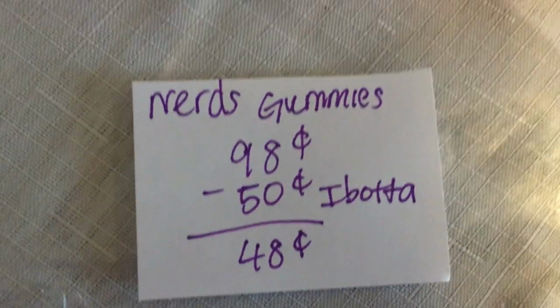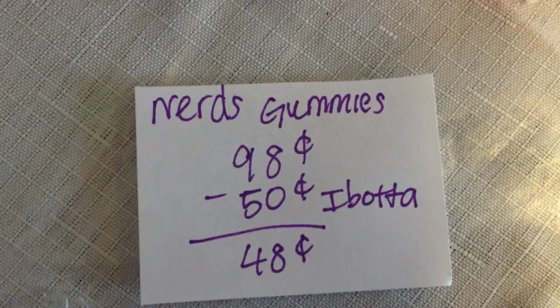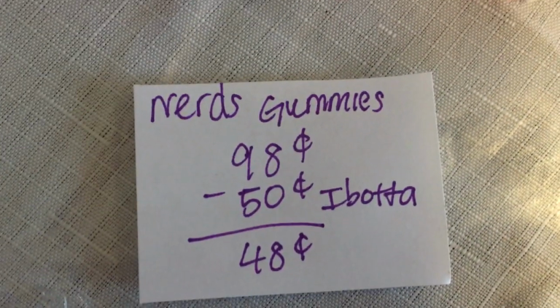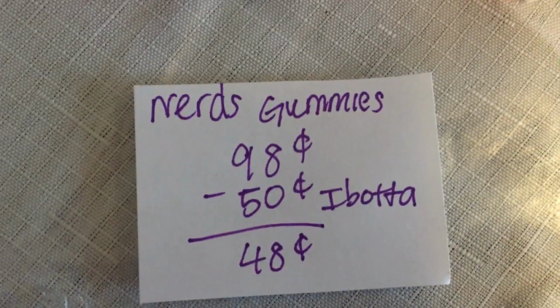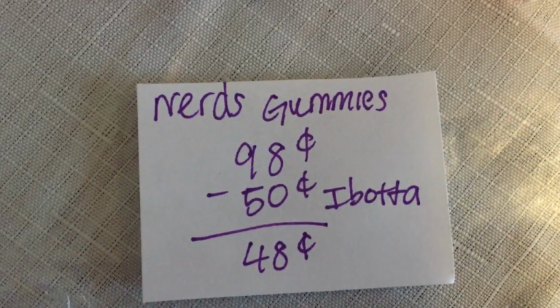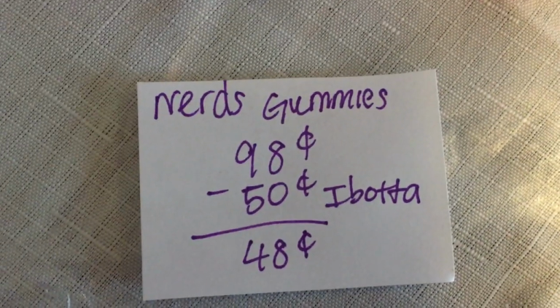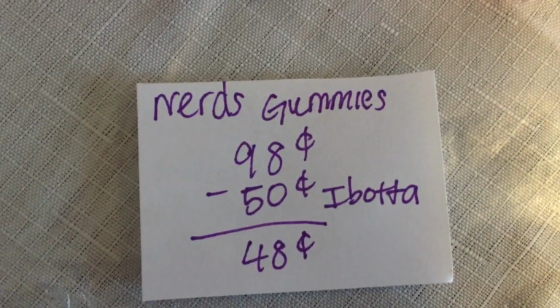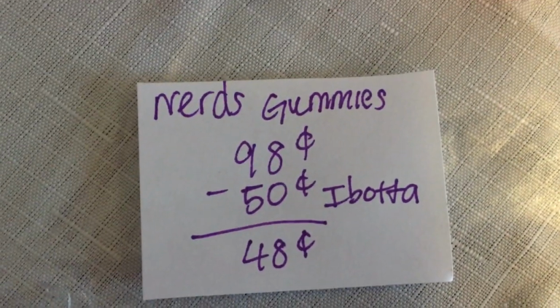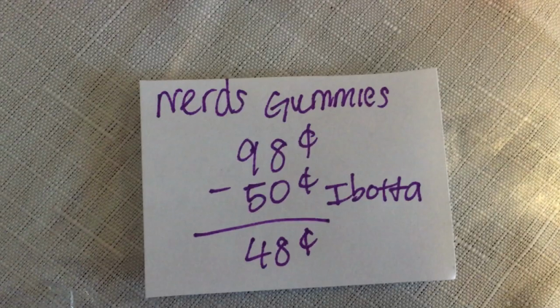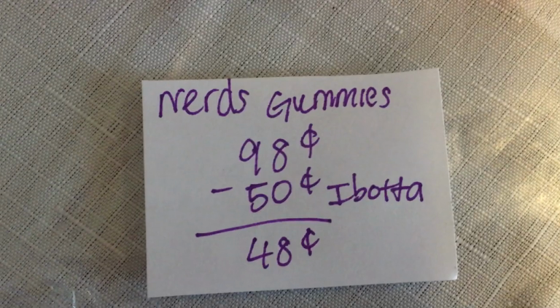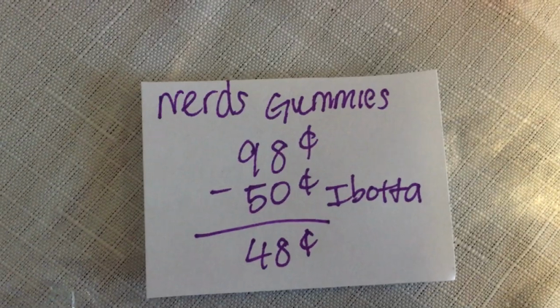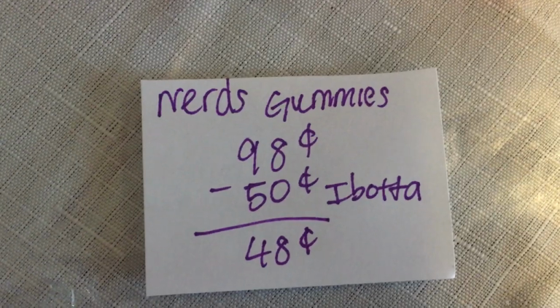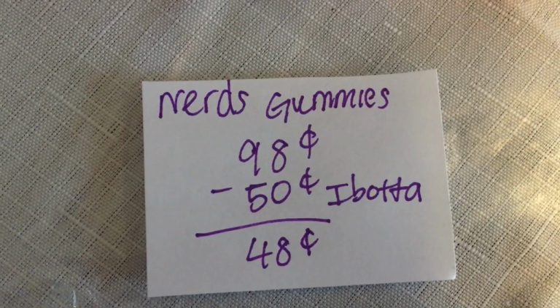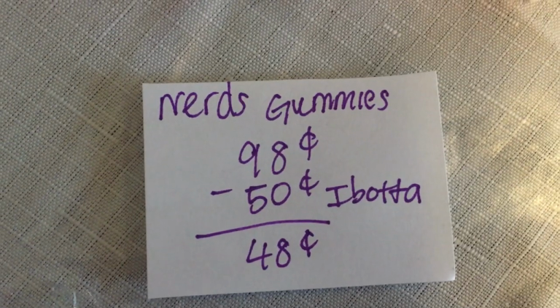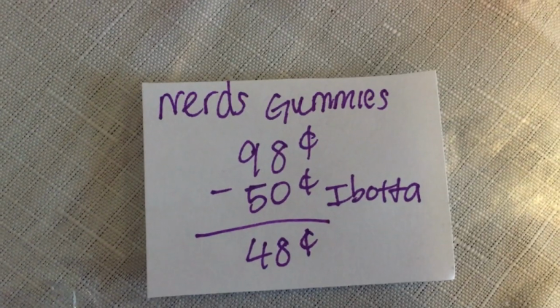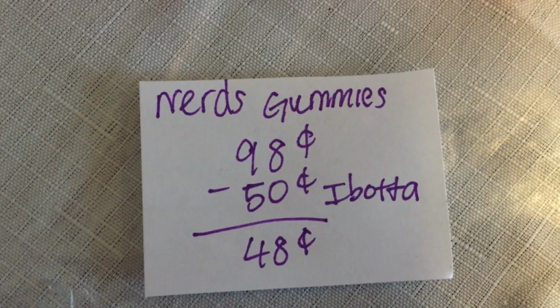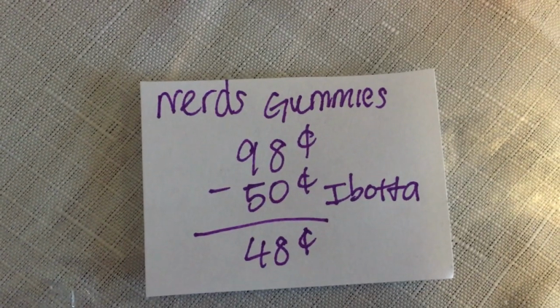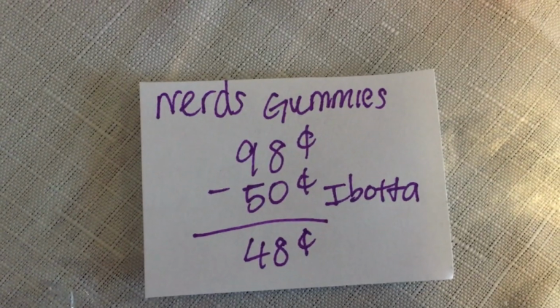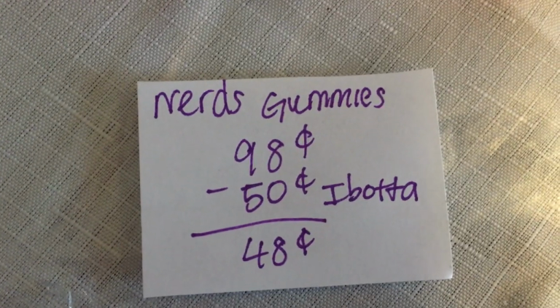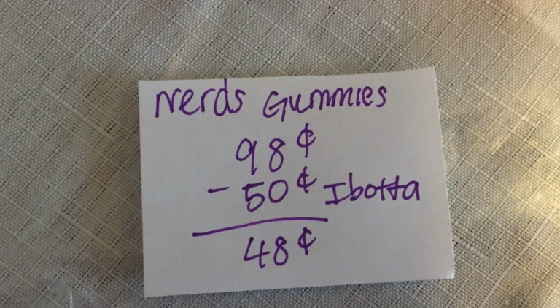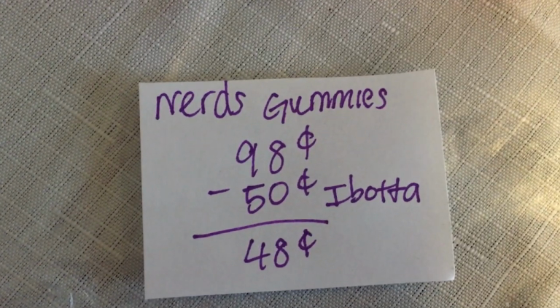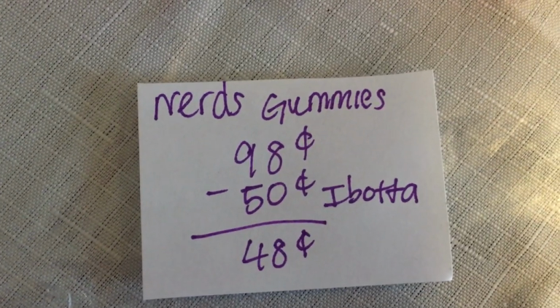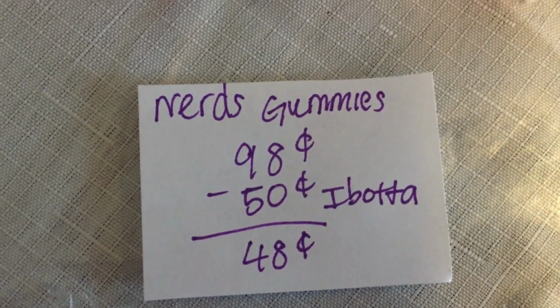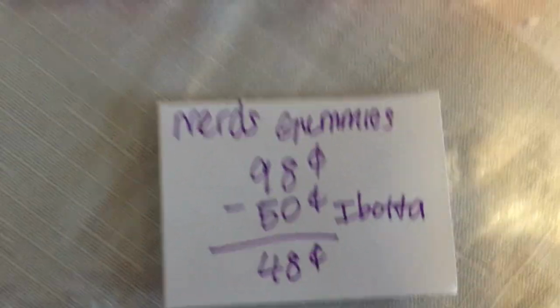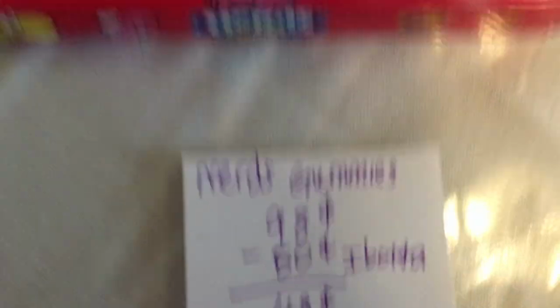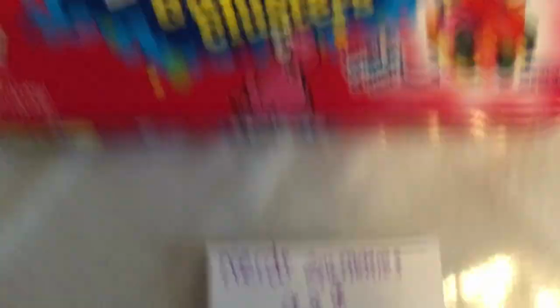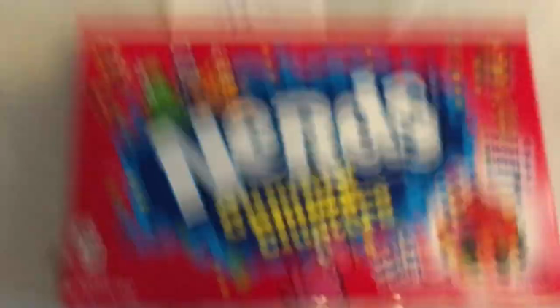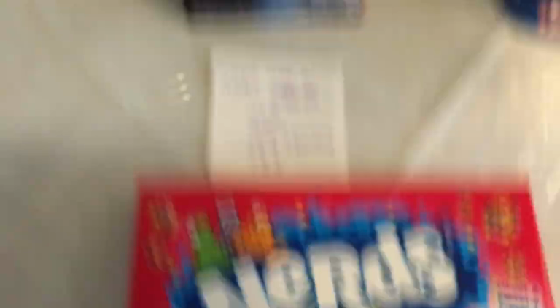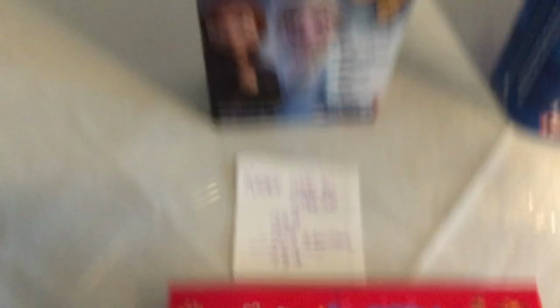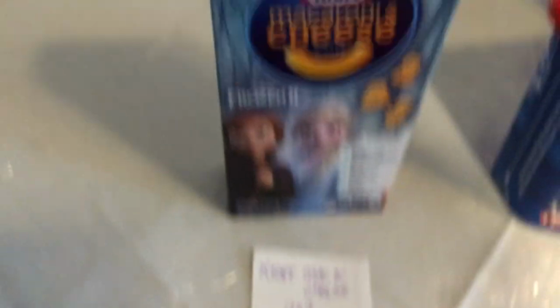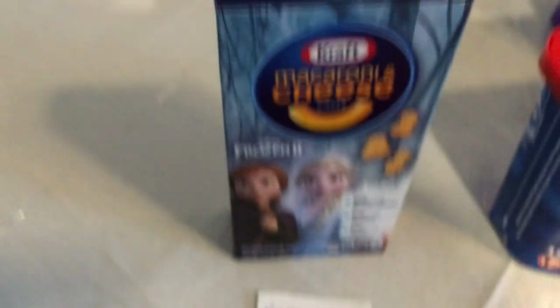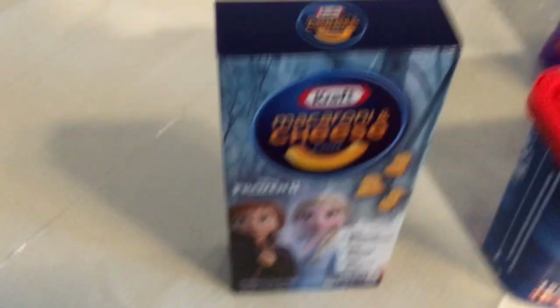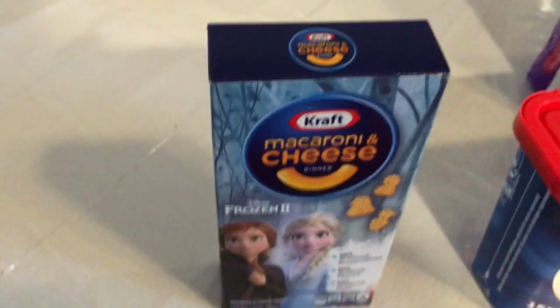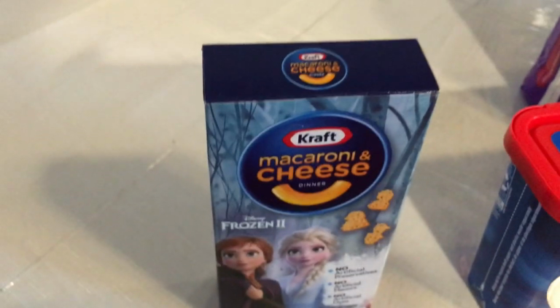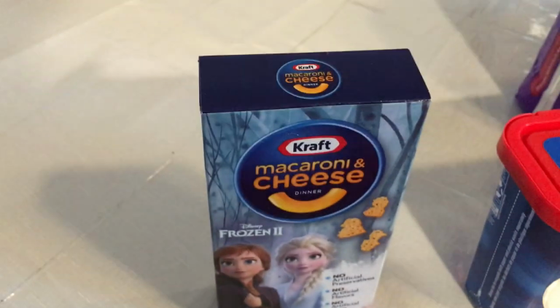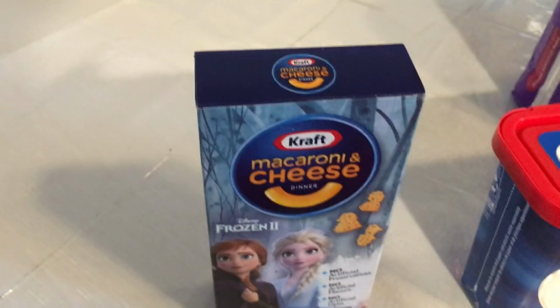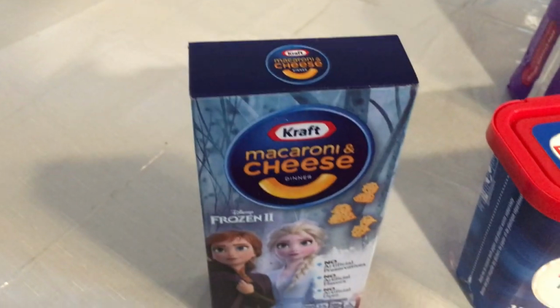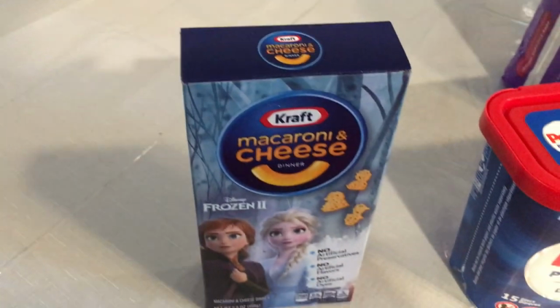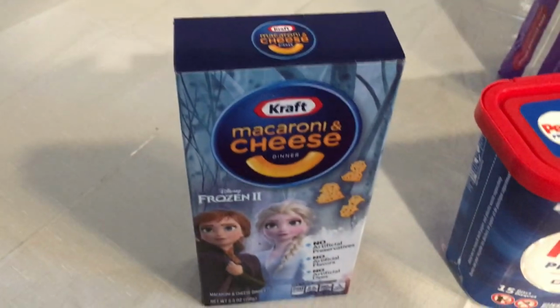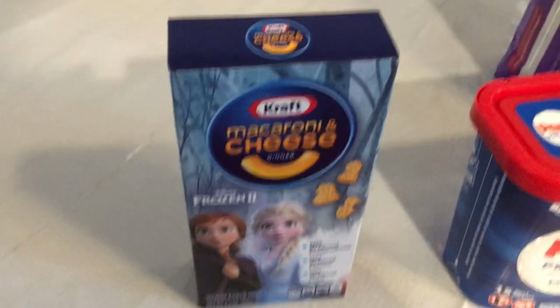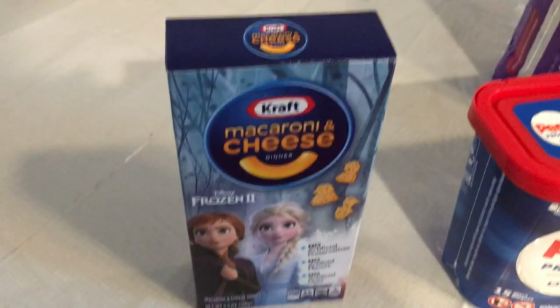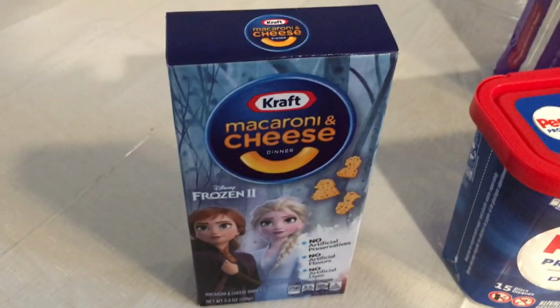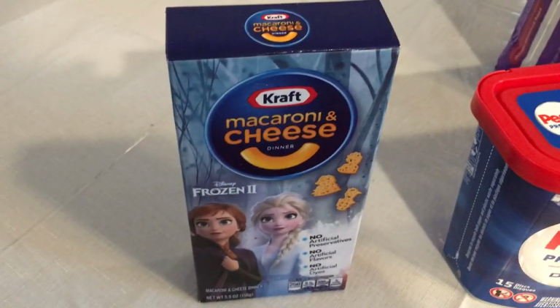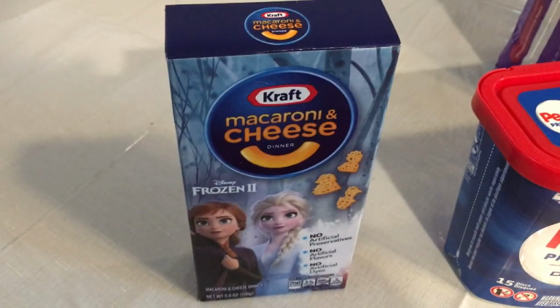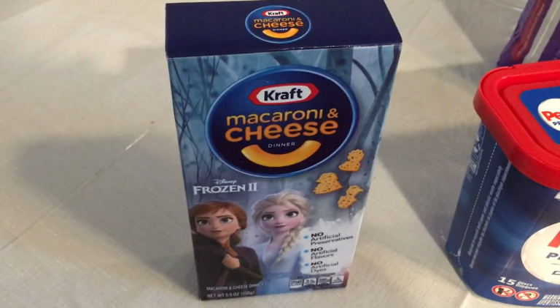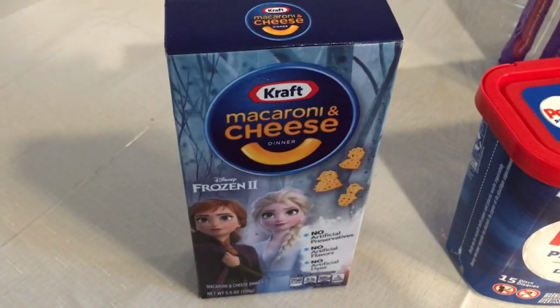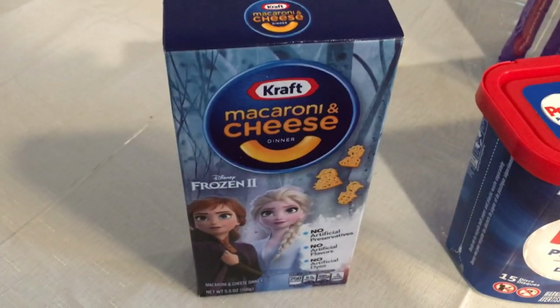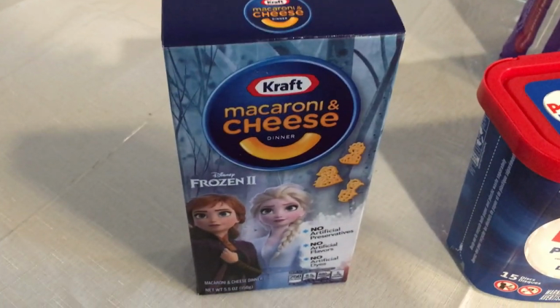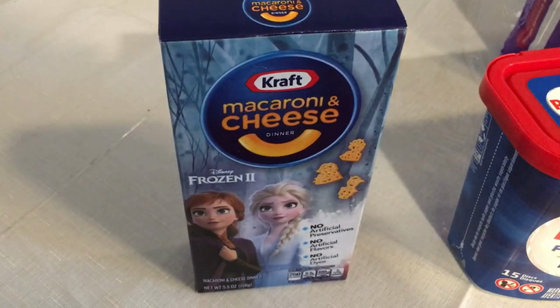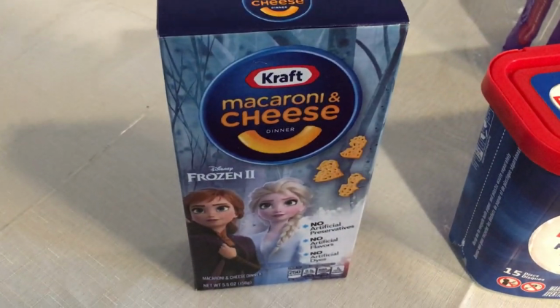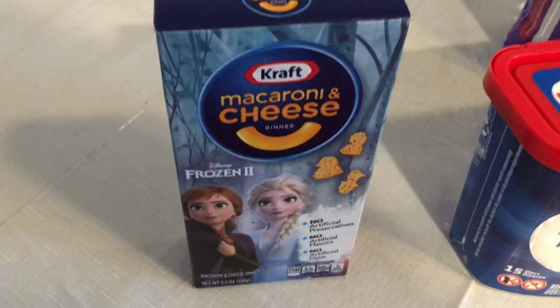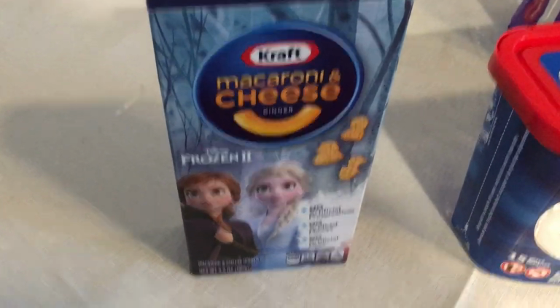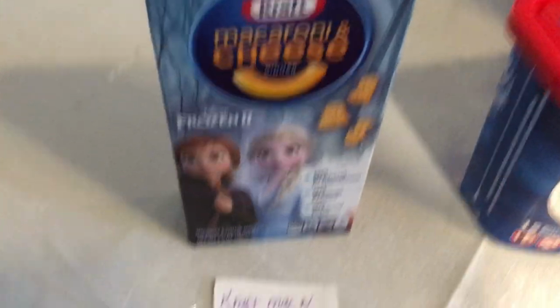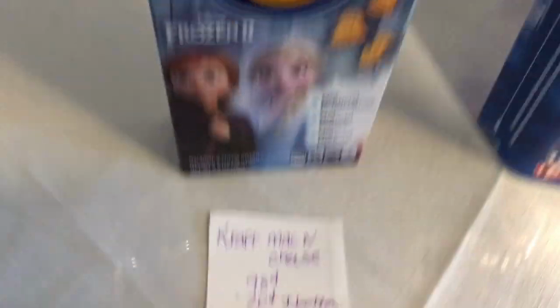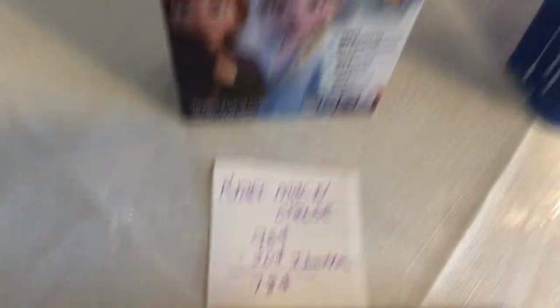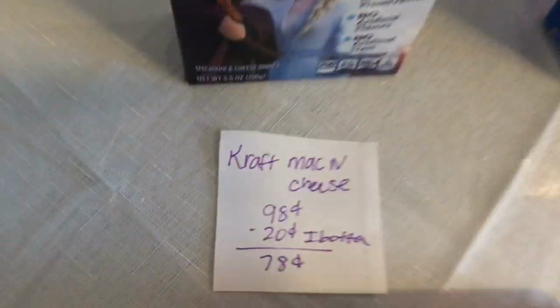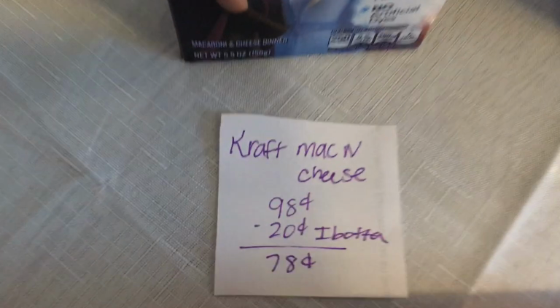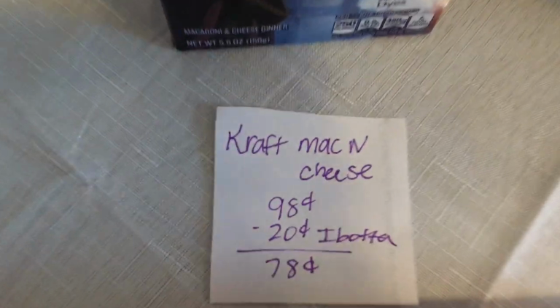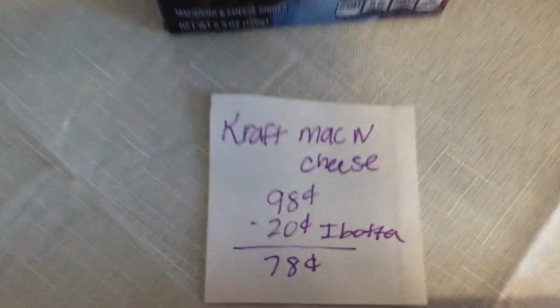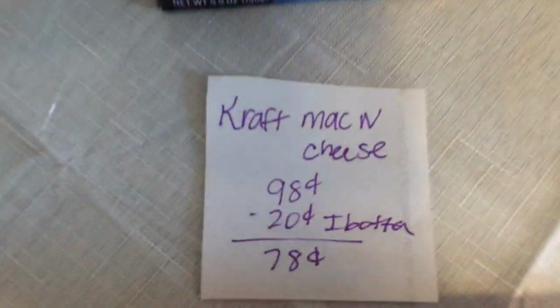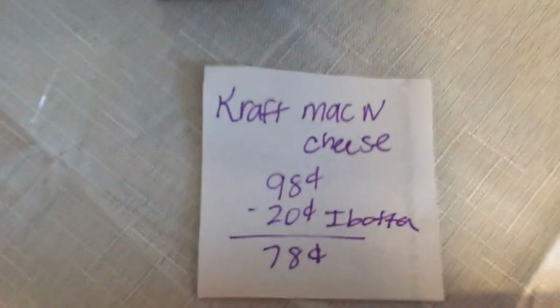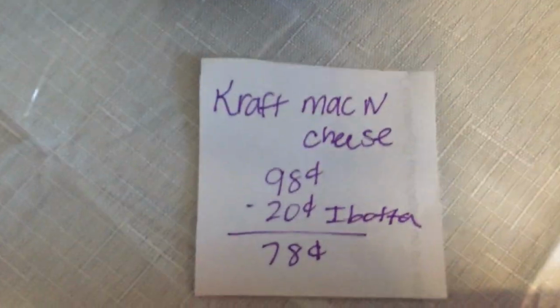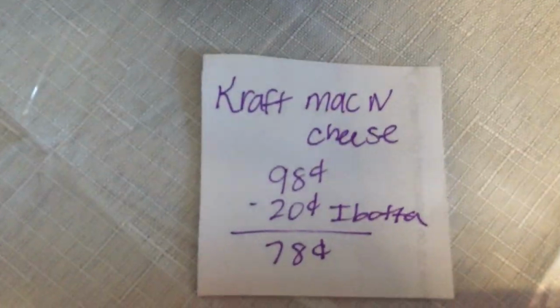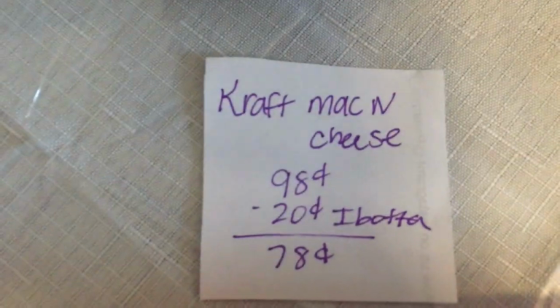The next deal is on the Nerds gummy clusters. They are 98 cents and Ibotta is giving 50 cents back, making it just 48 cents.